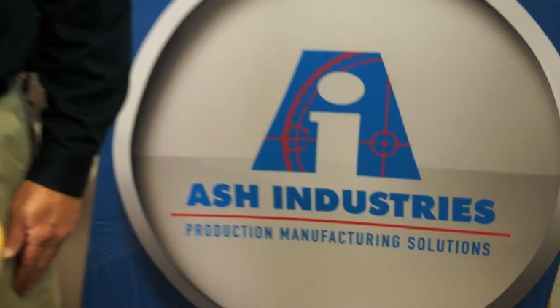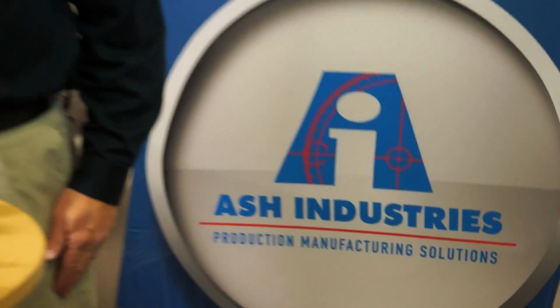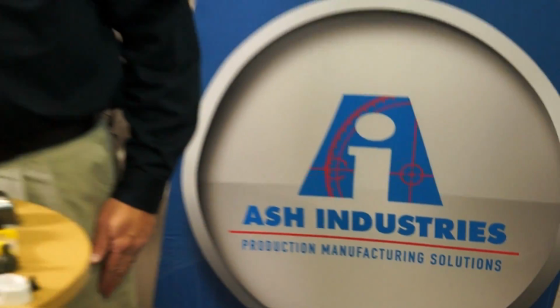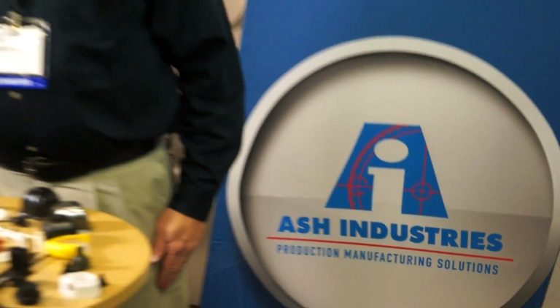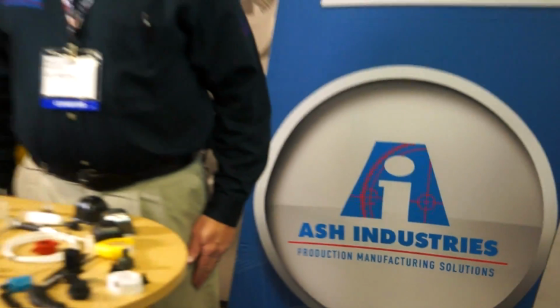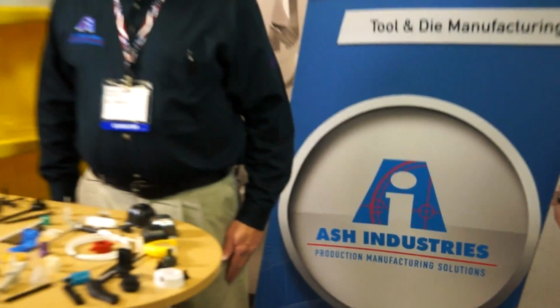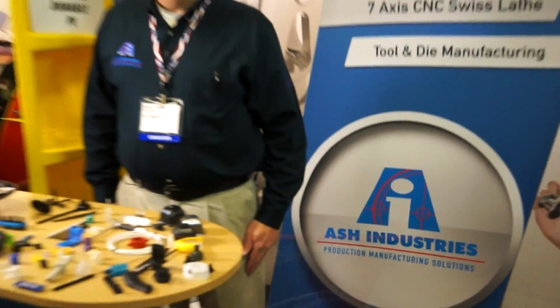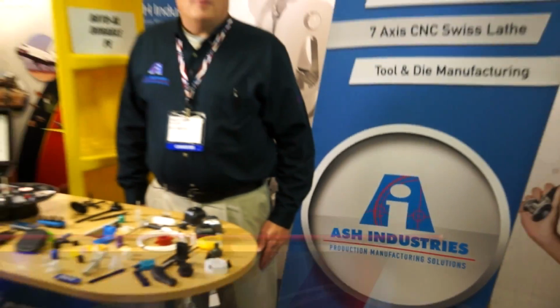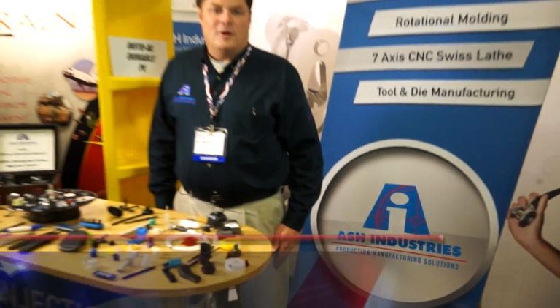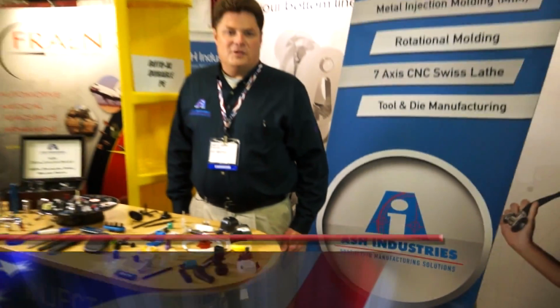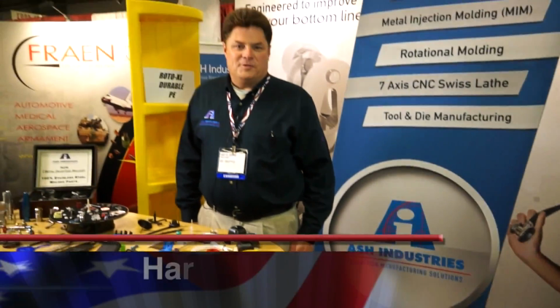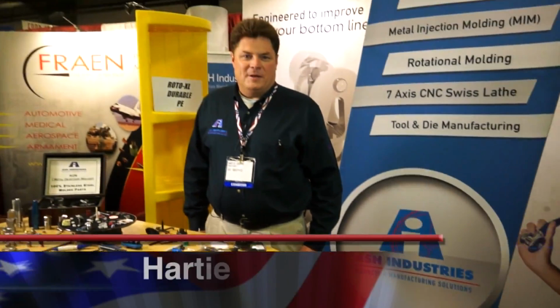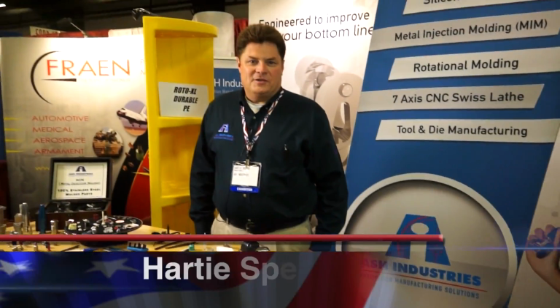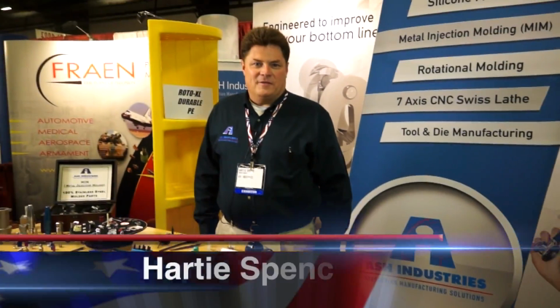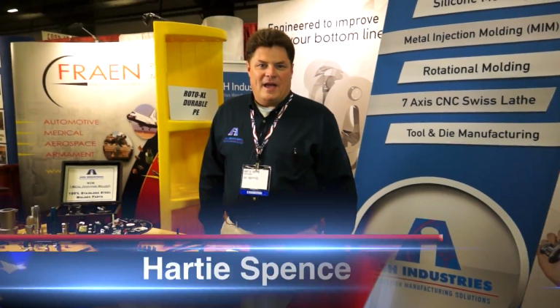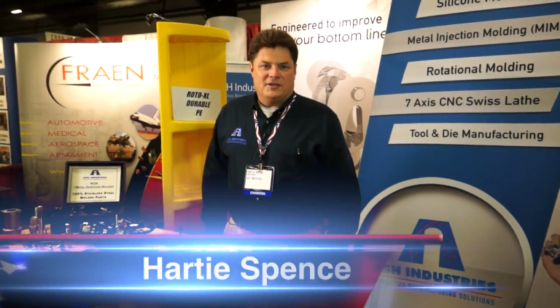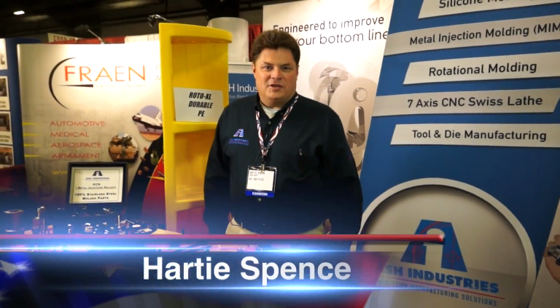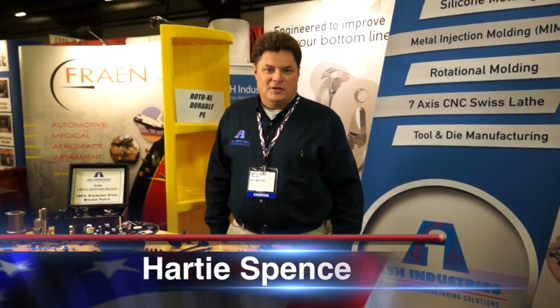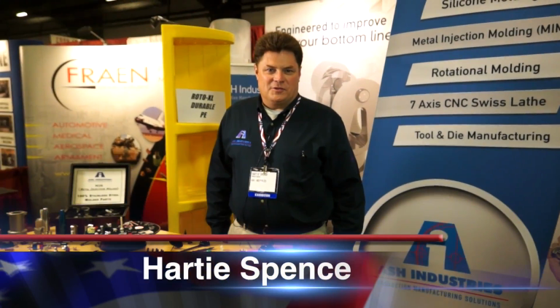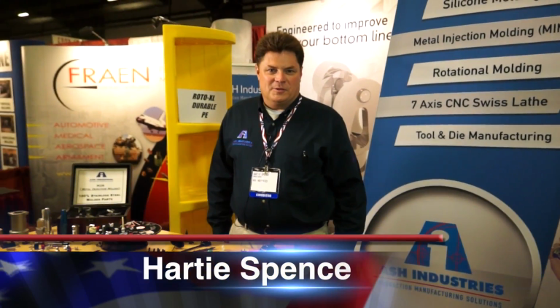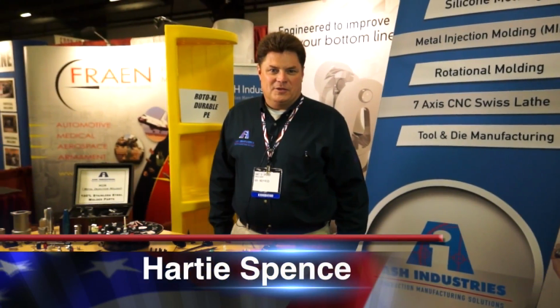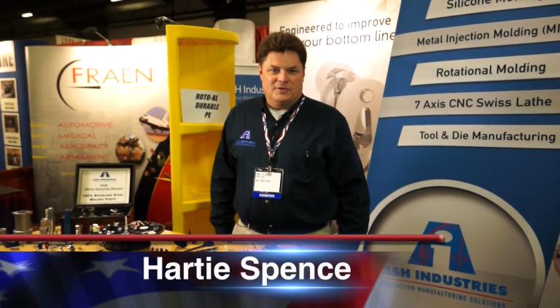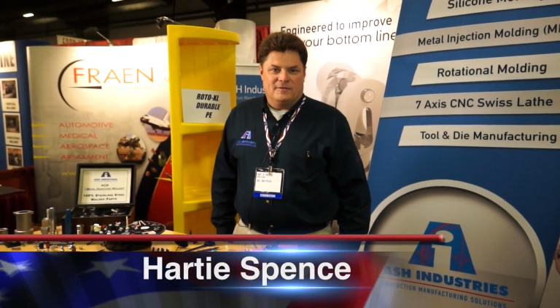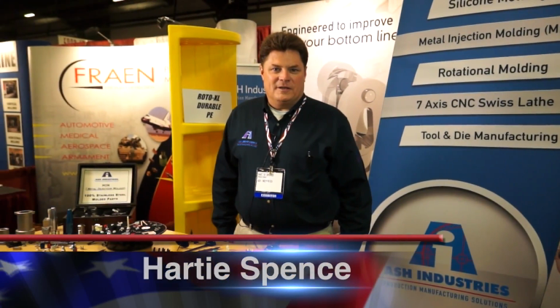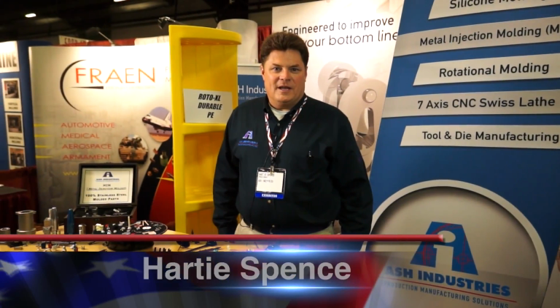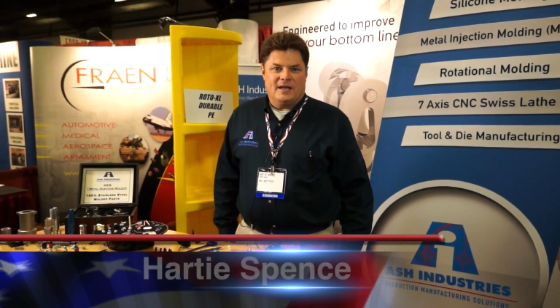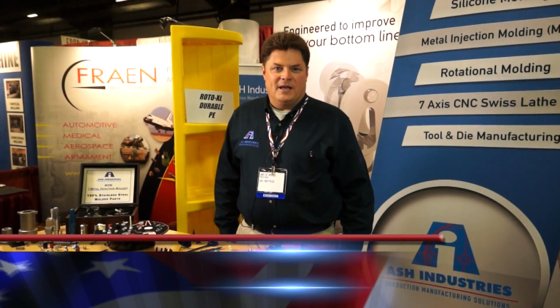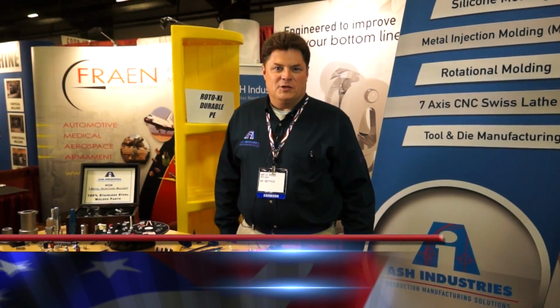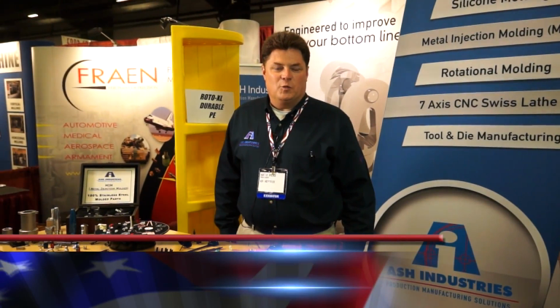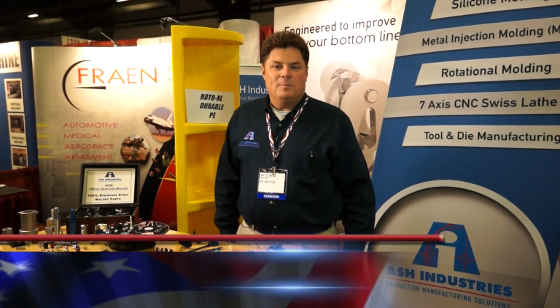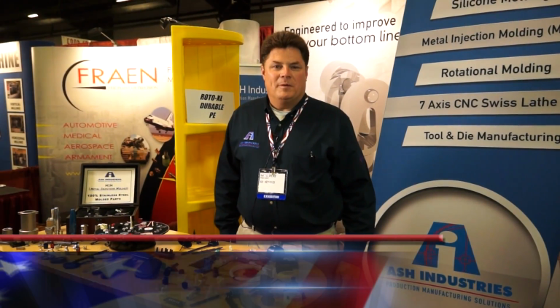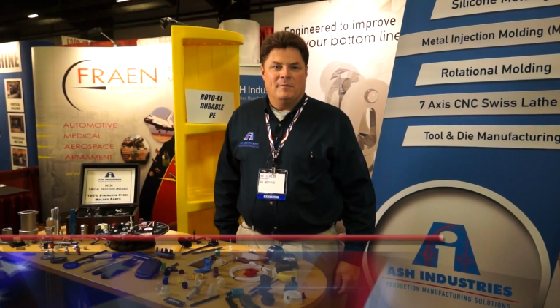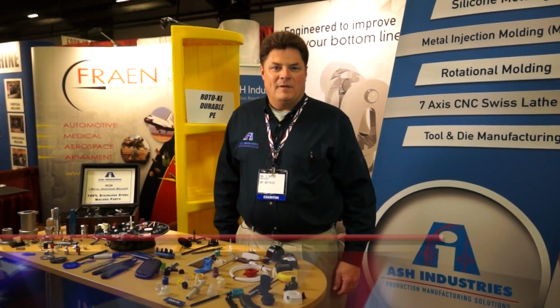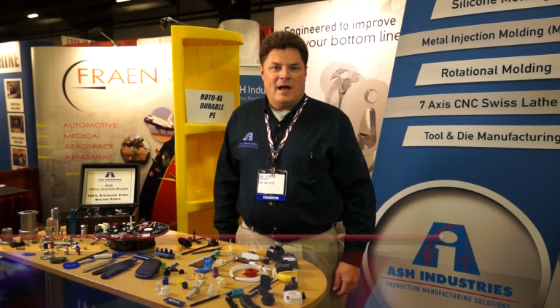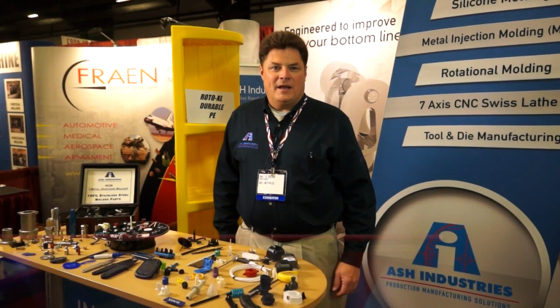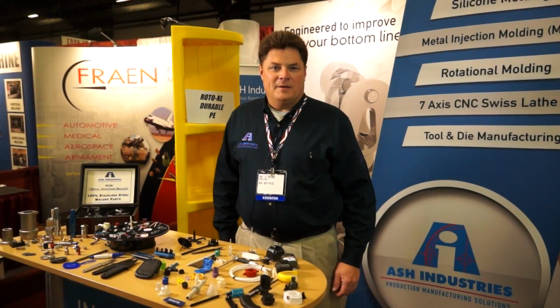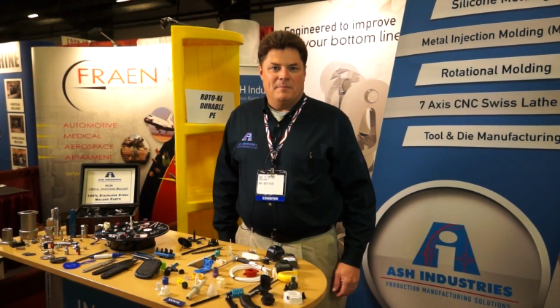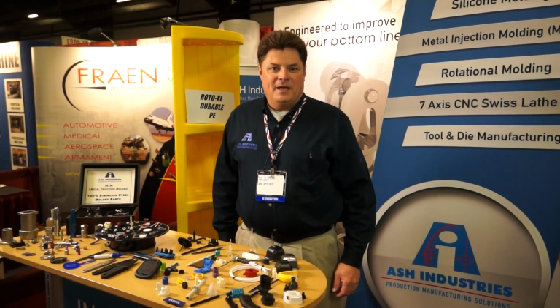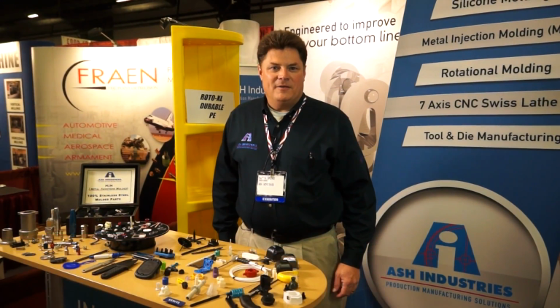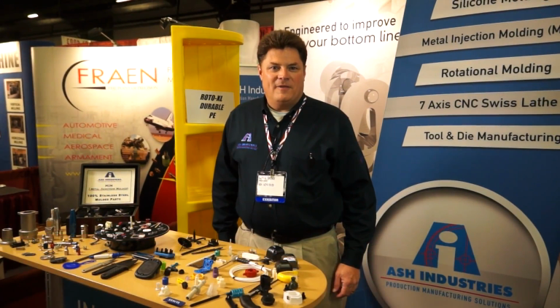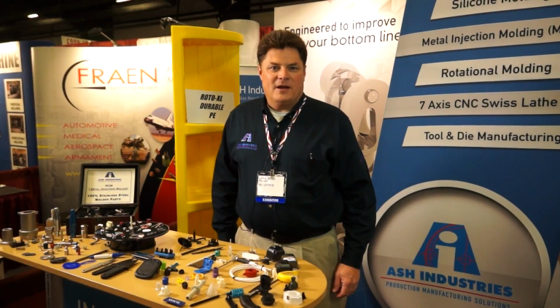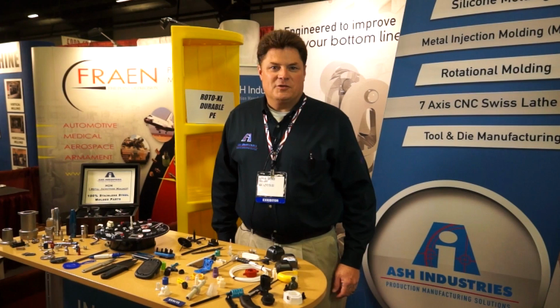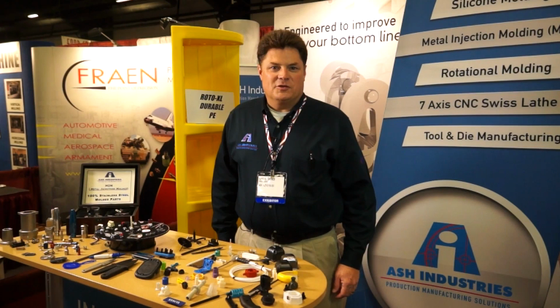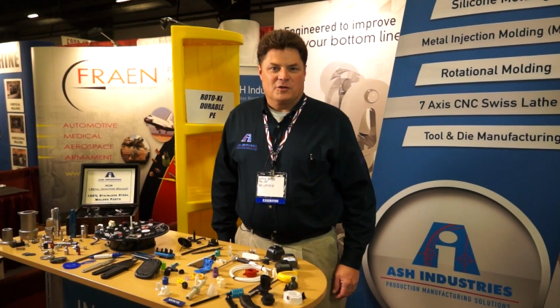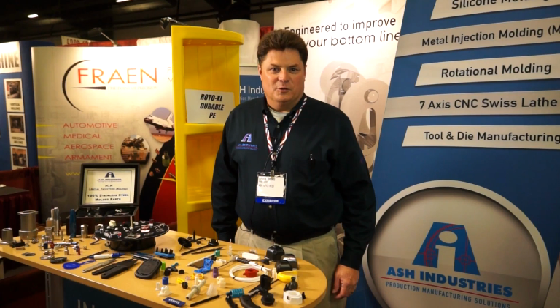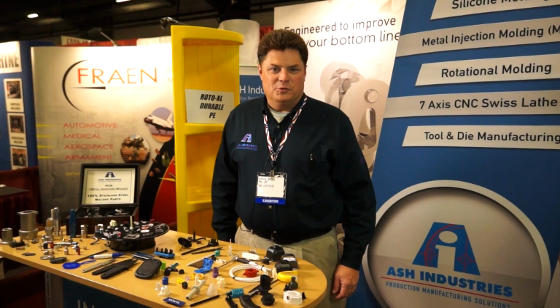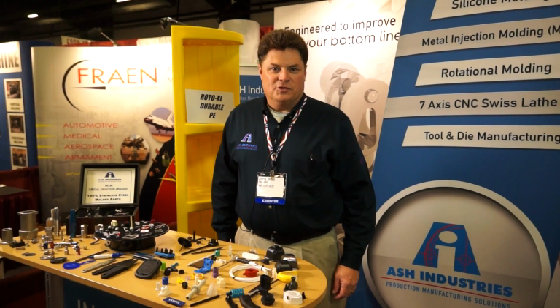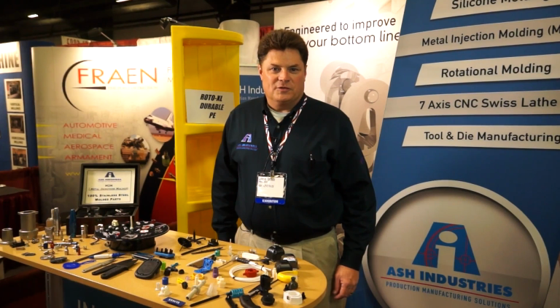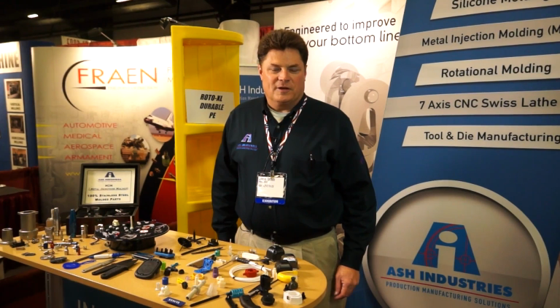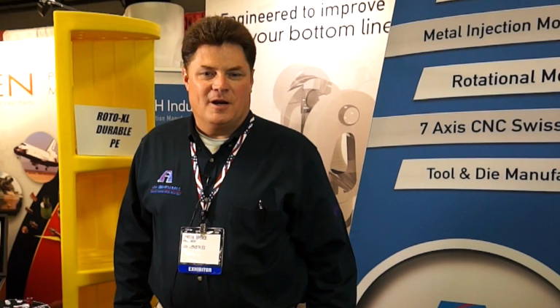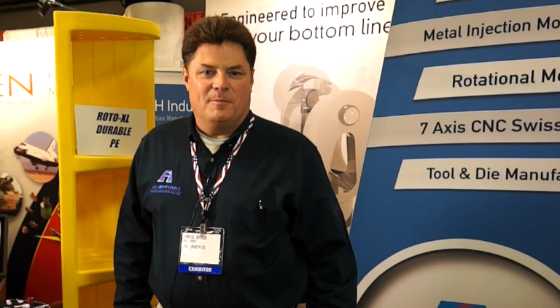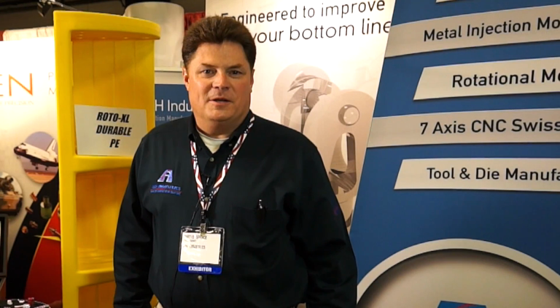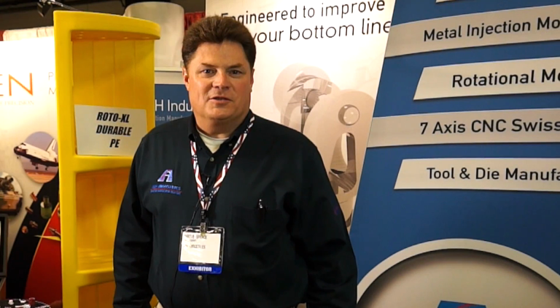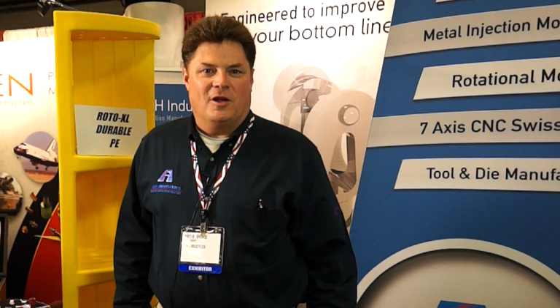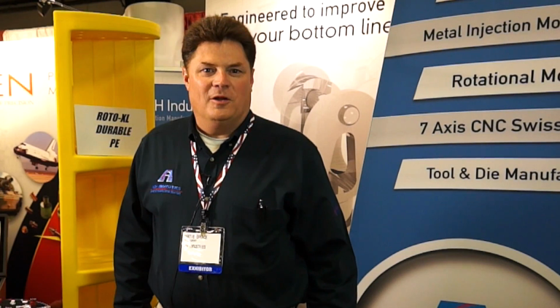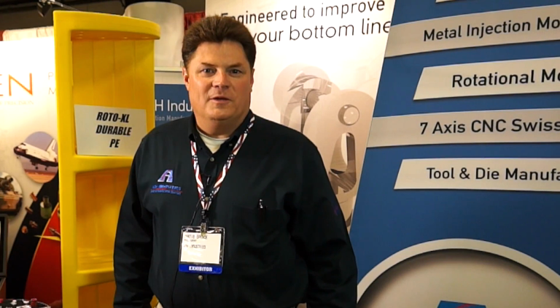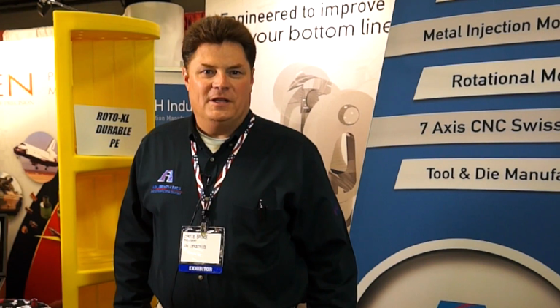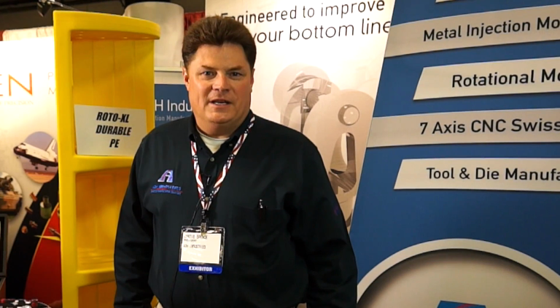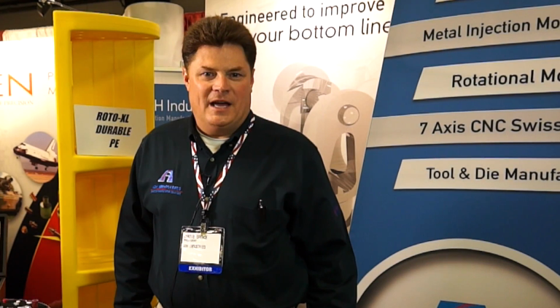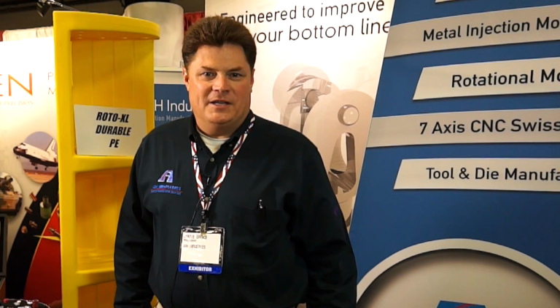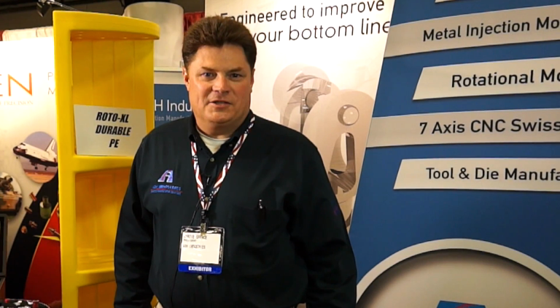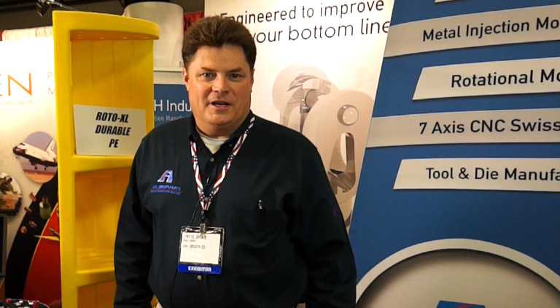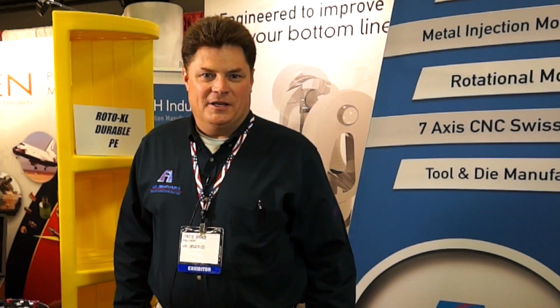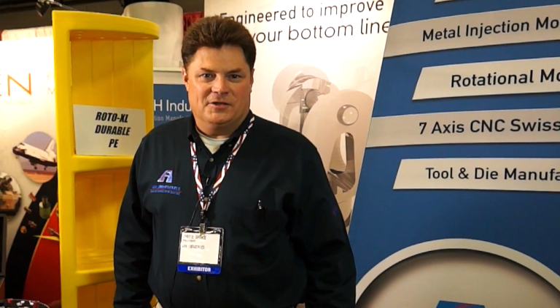Hello, I'm Hardy Spence of Ash Industries. For decades, we've been providing manufacturing solutions for companies all over the United States.